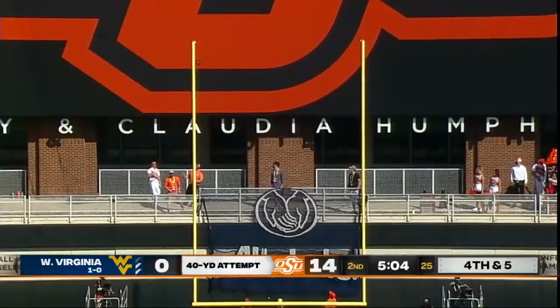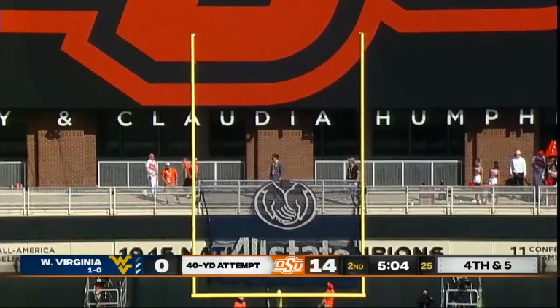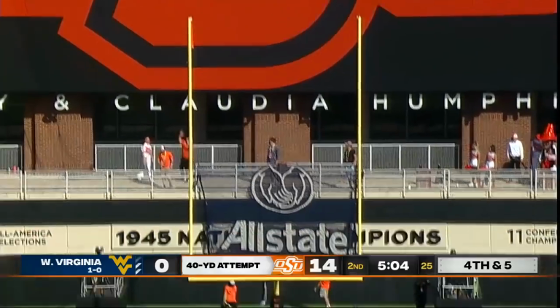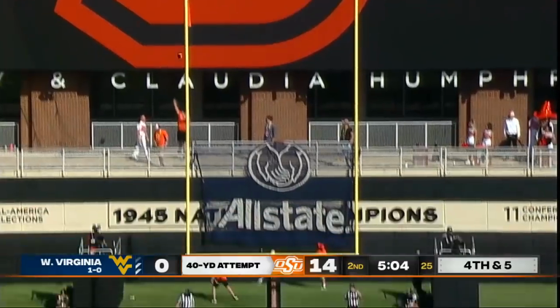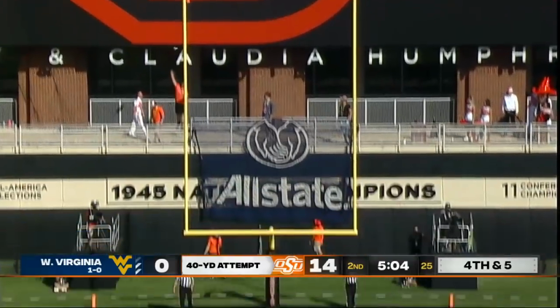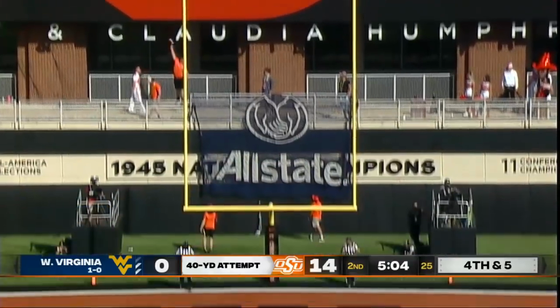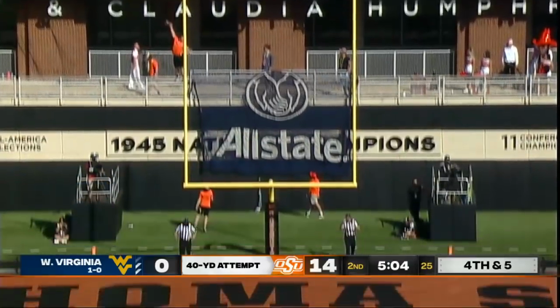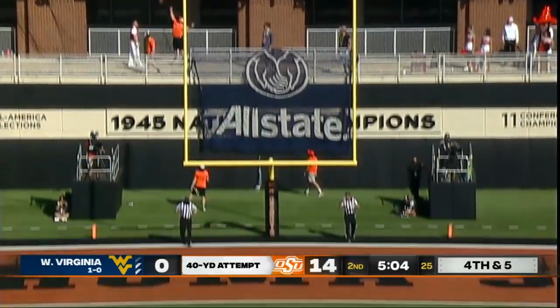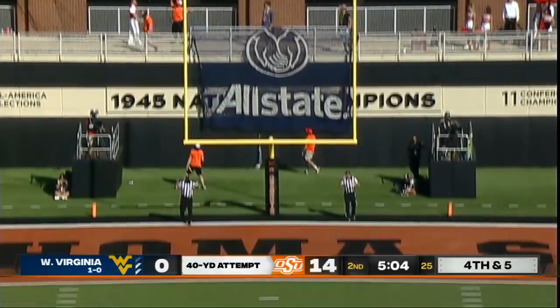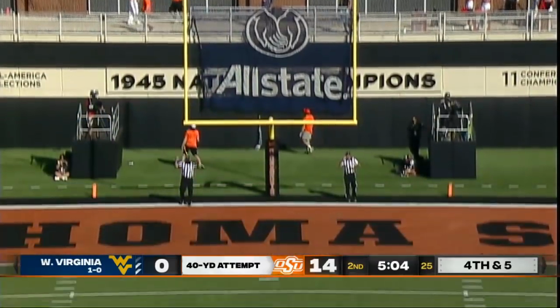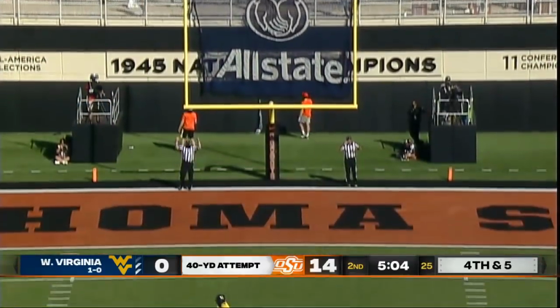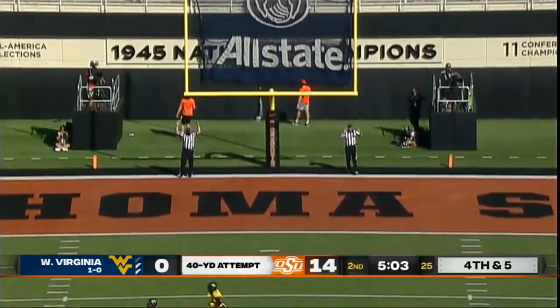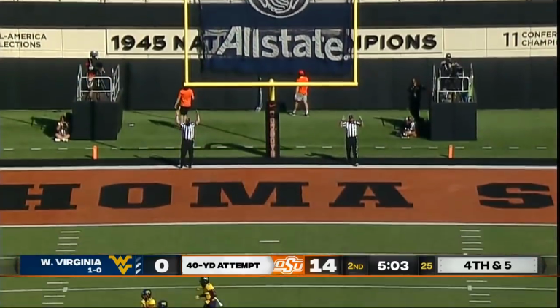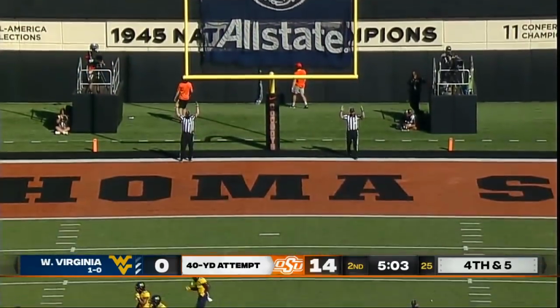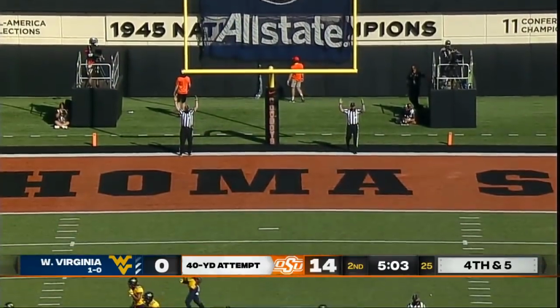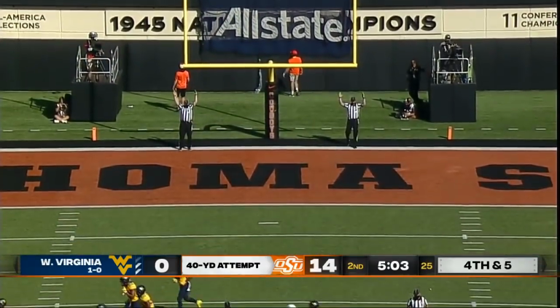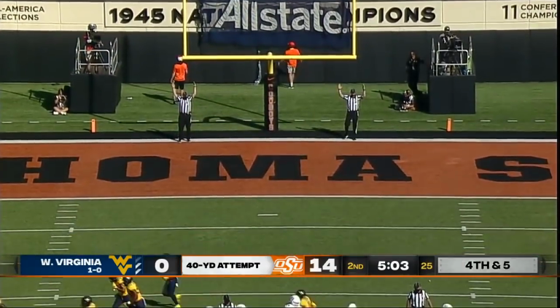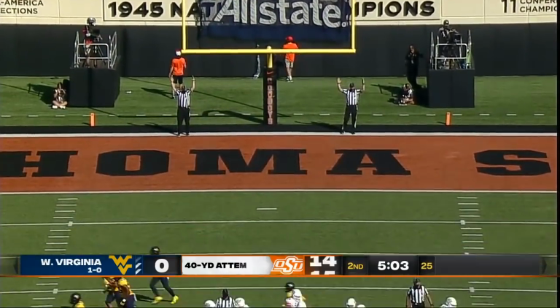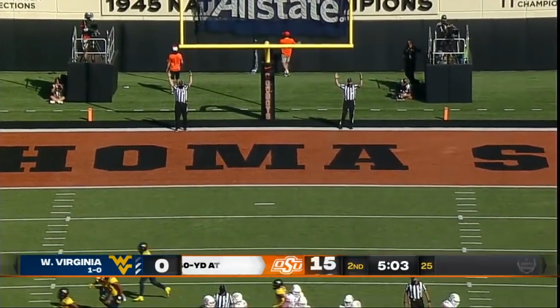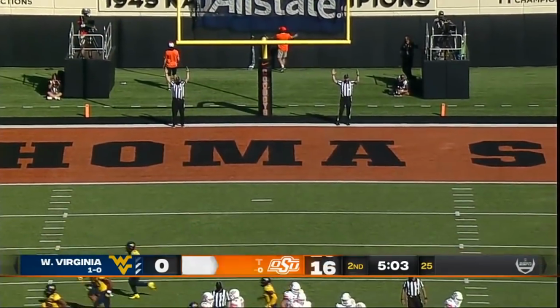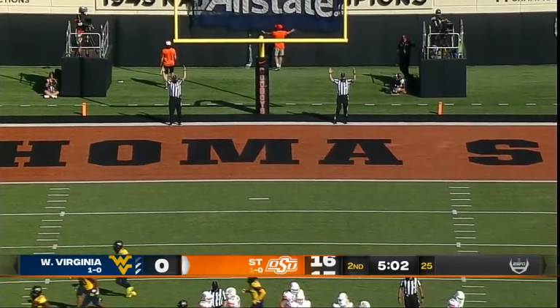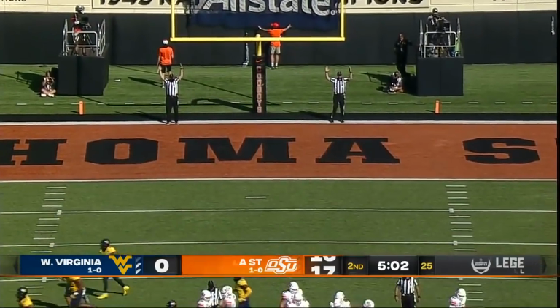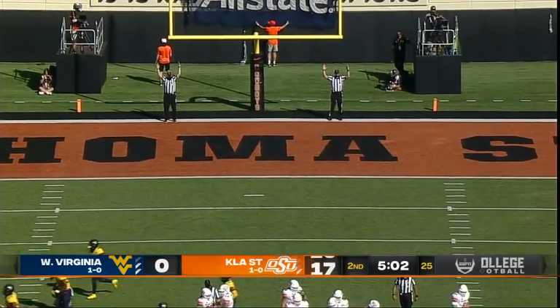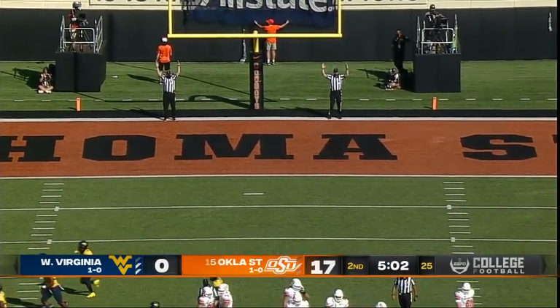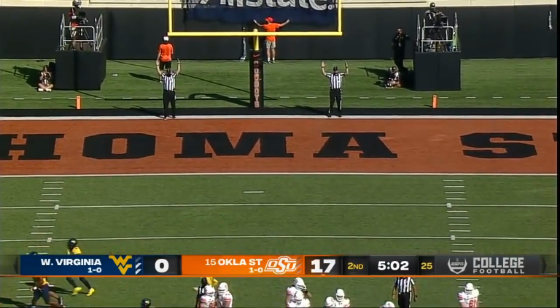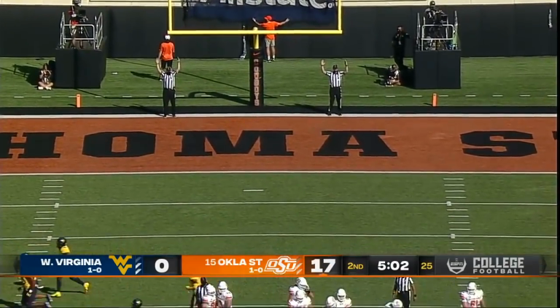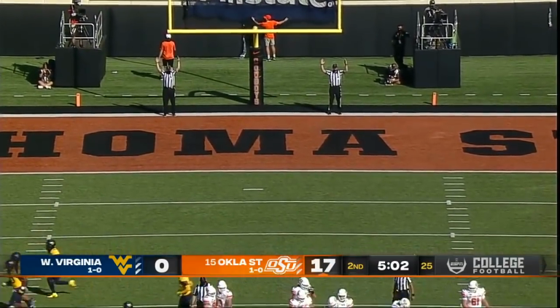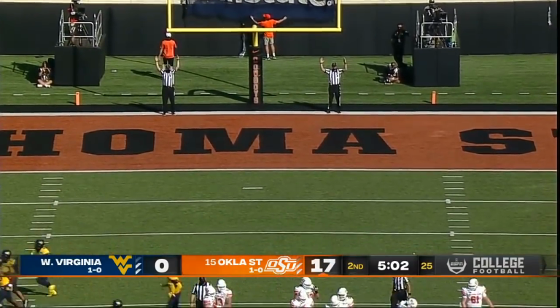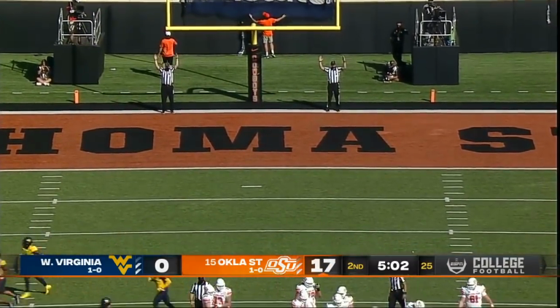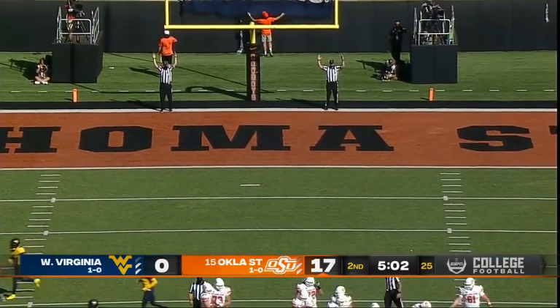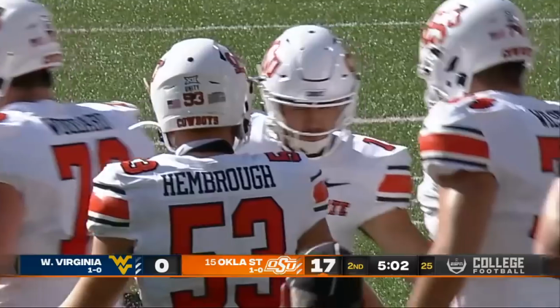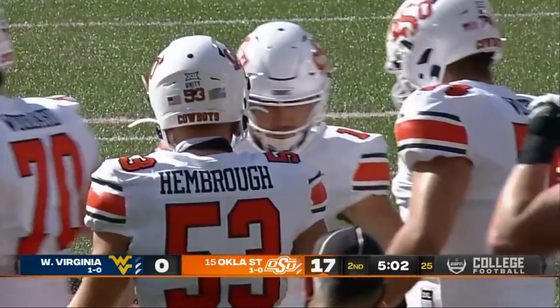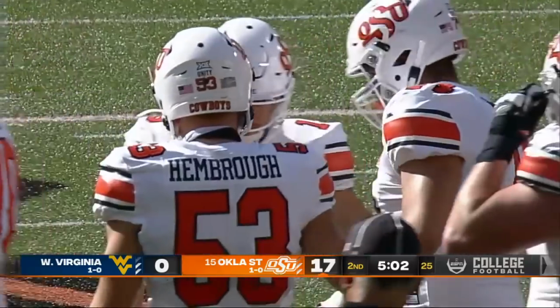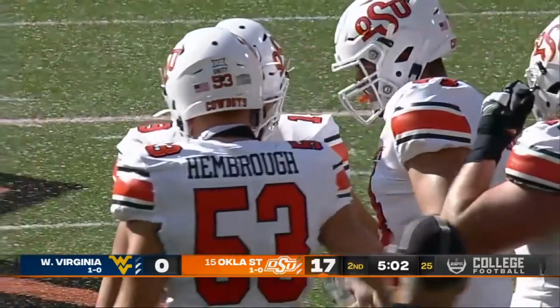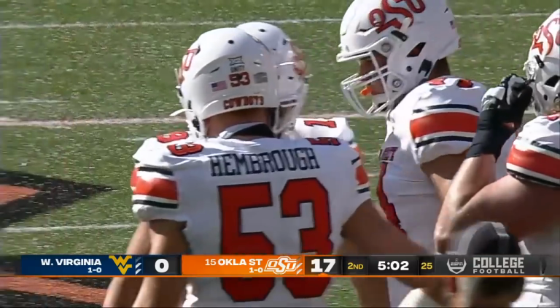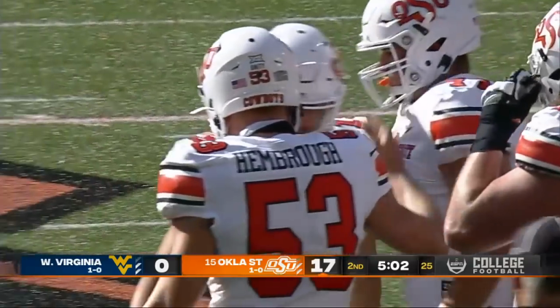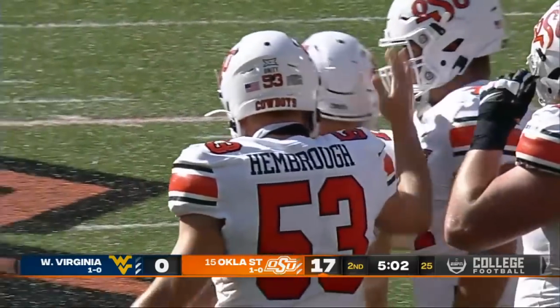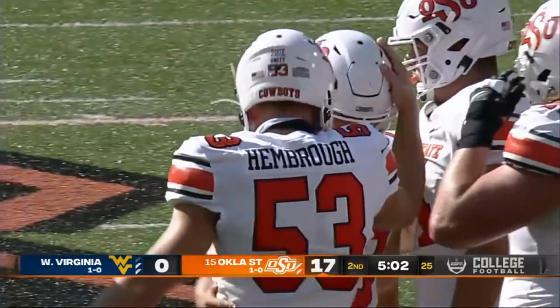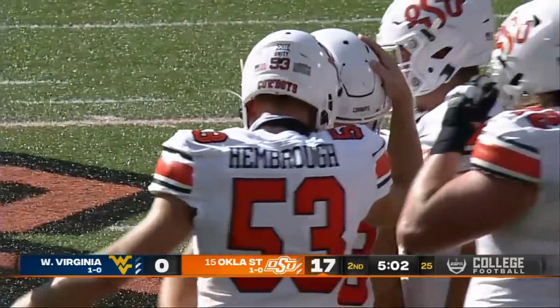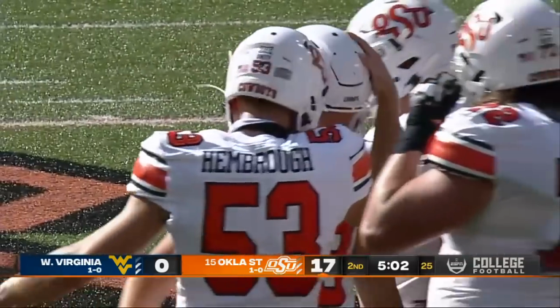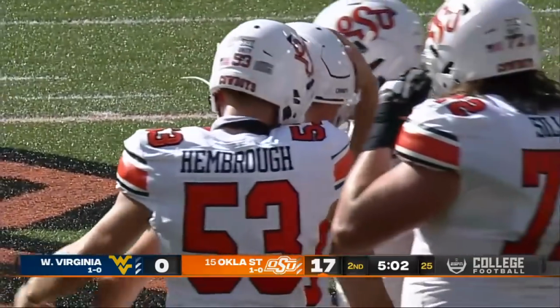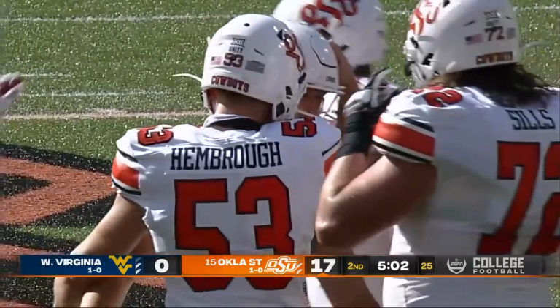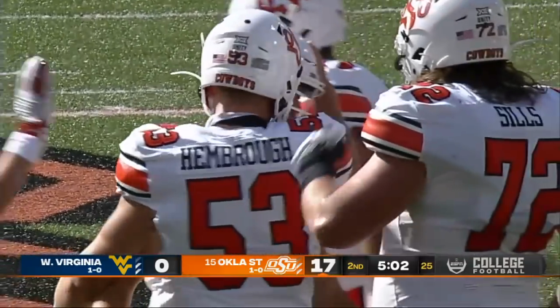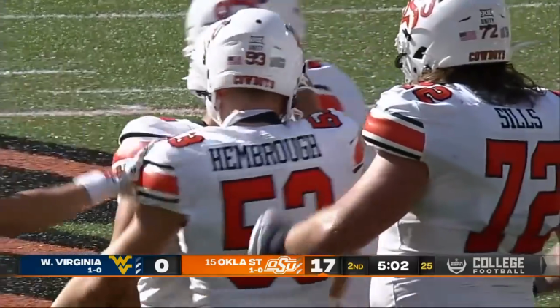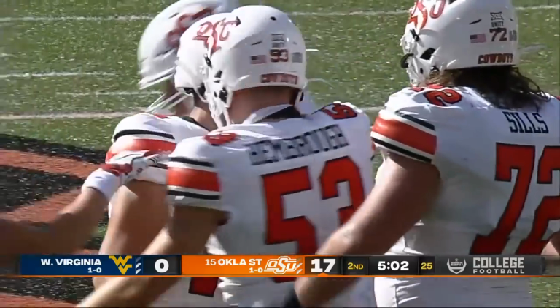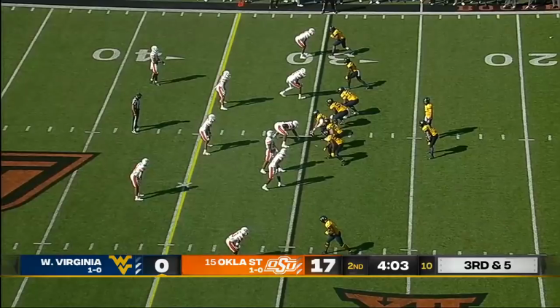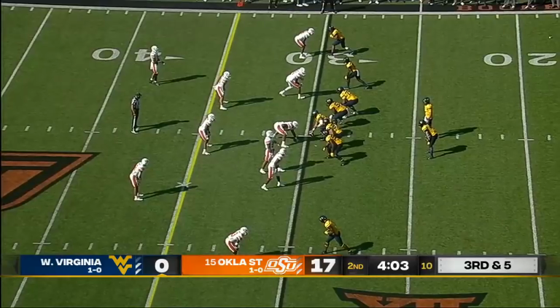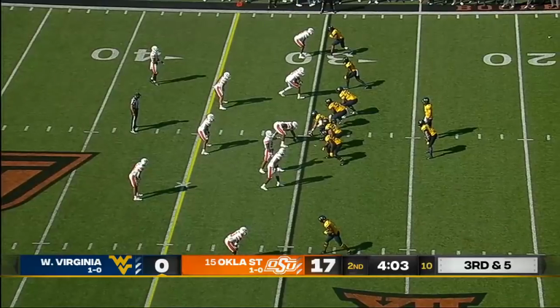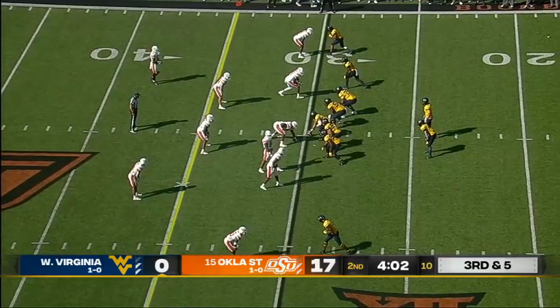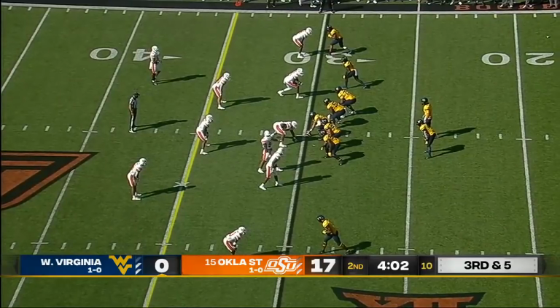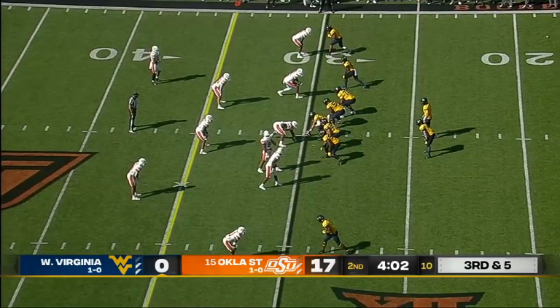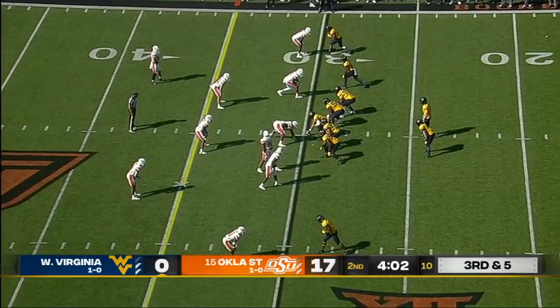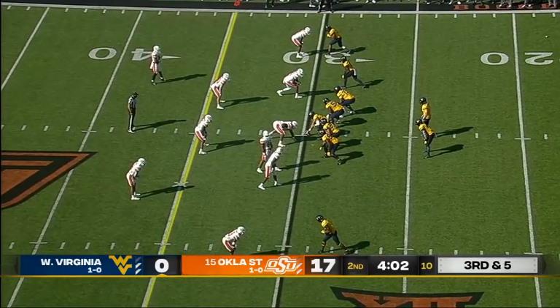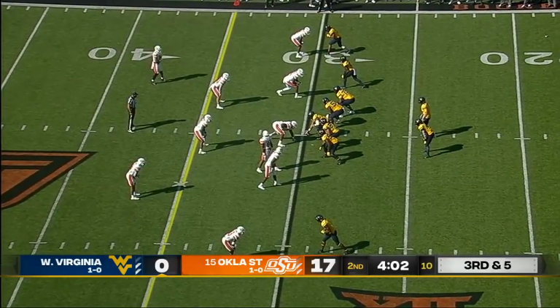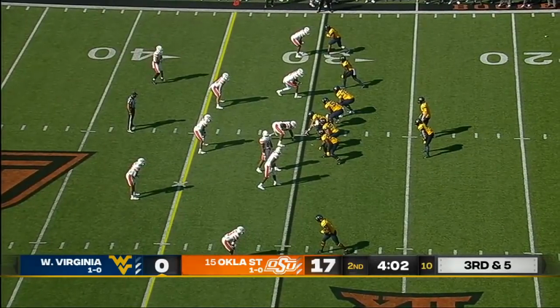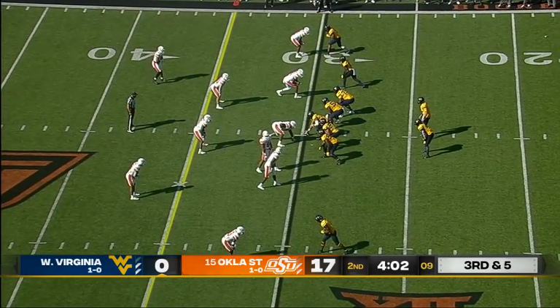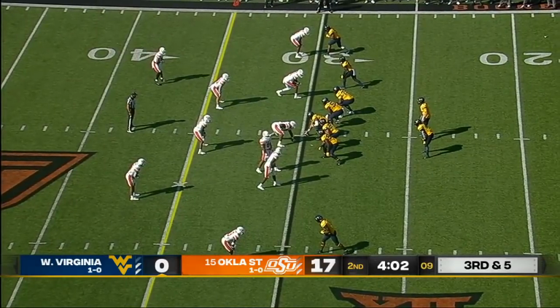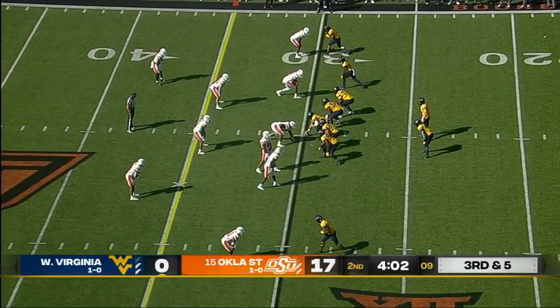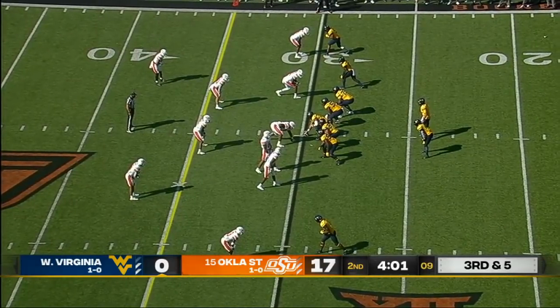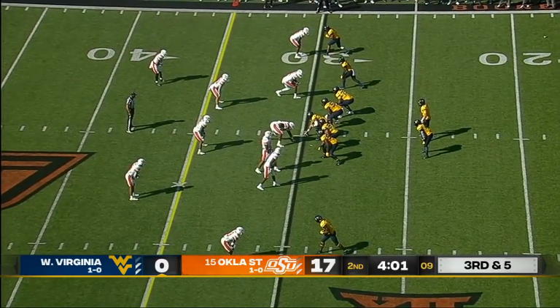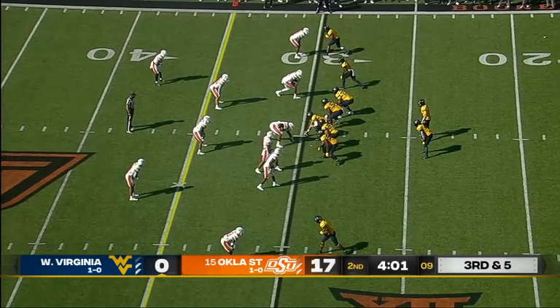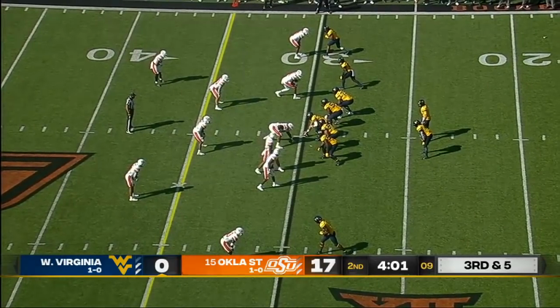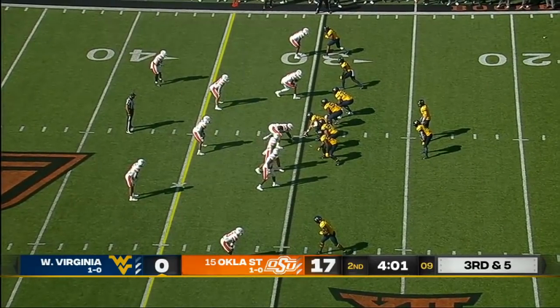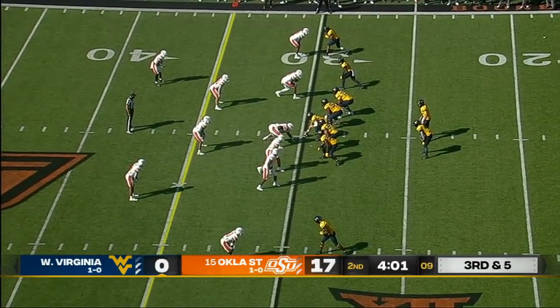And now he's four for four. 17-0 Oklahoma State, now on ESPN News.